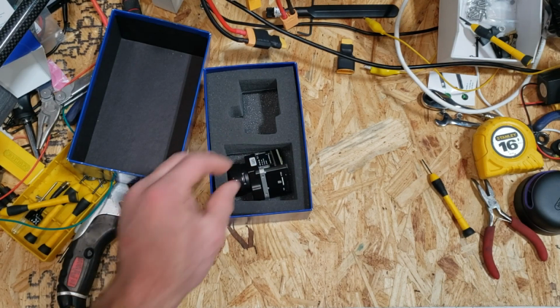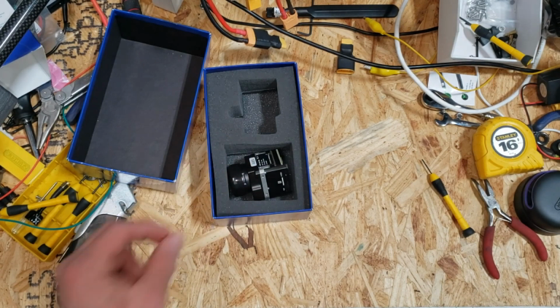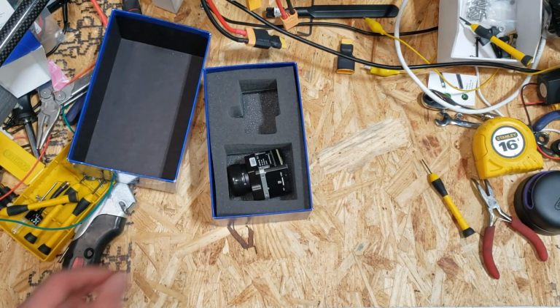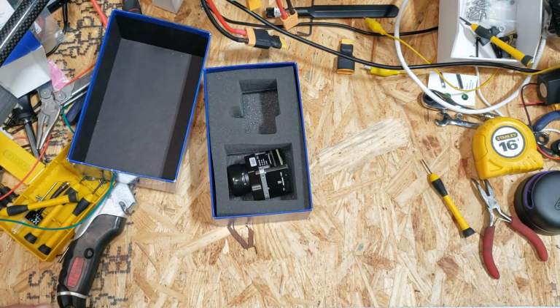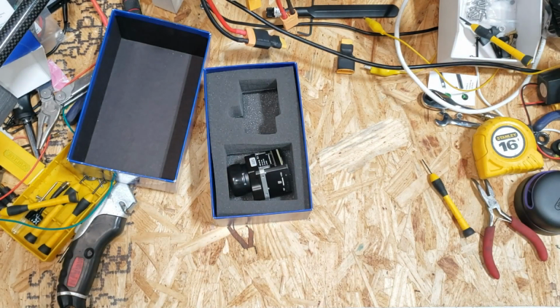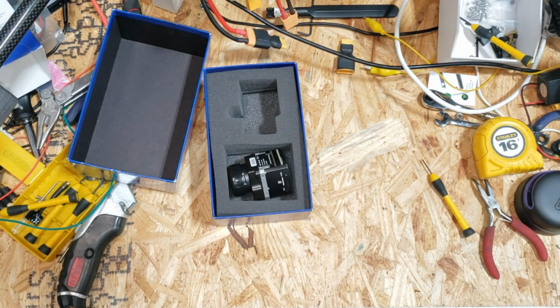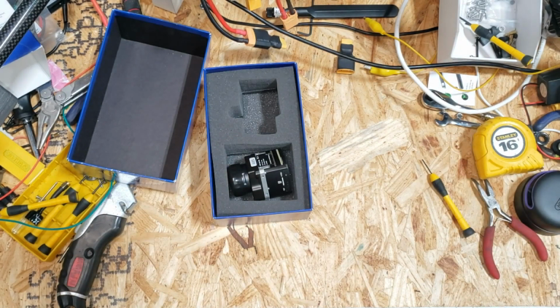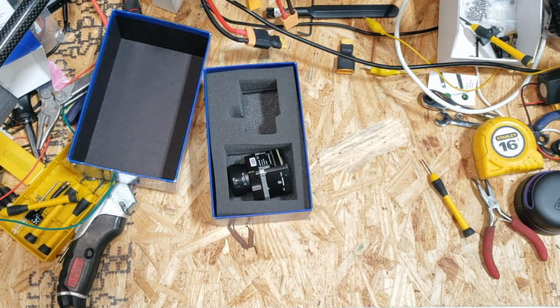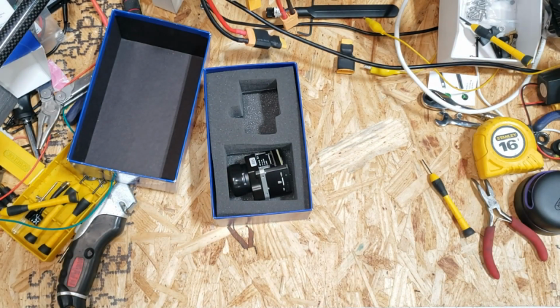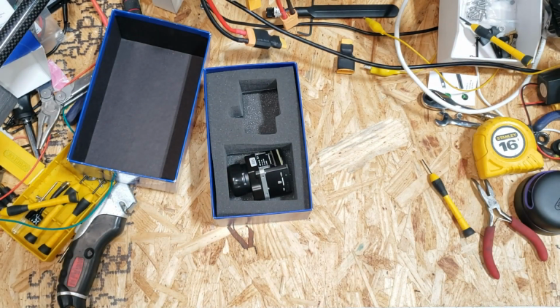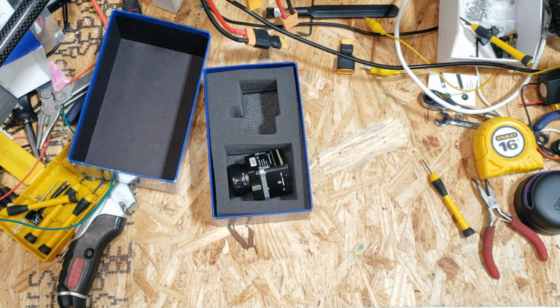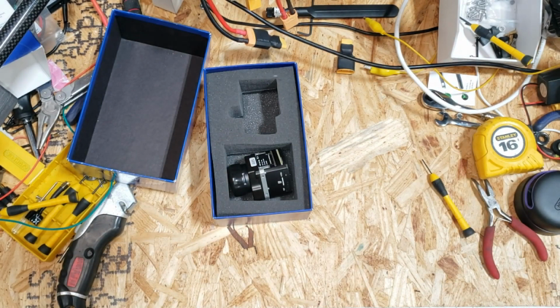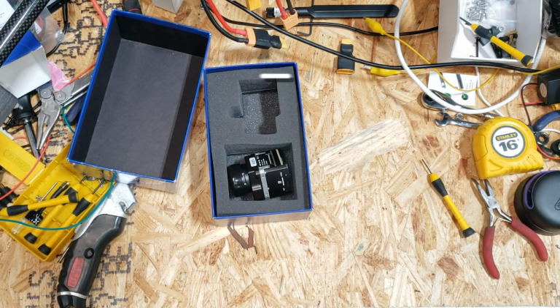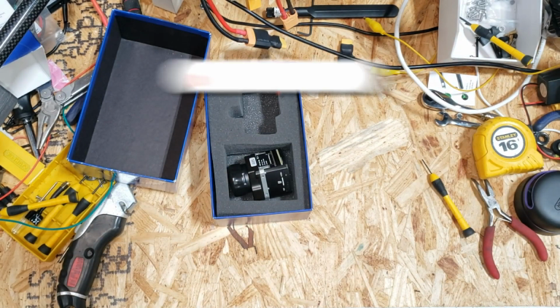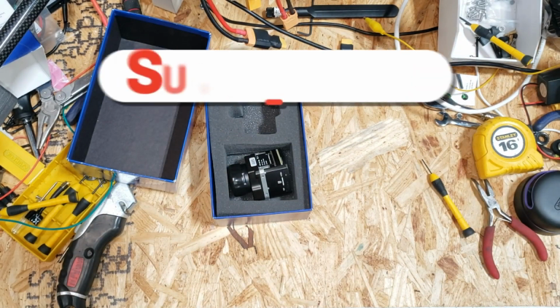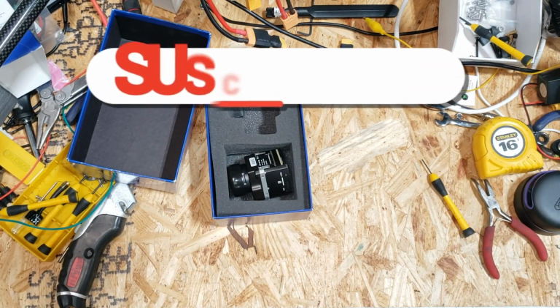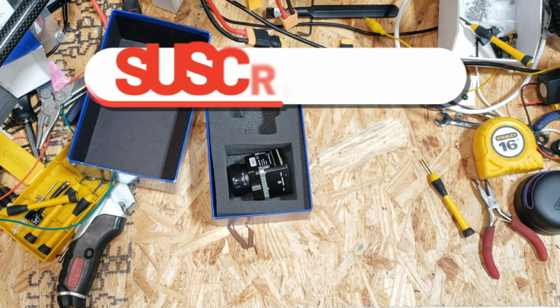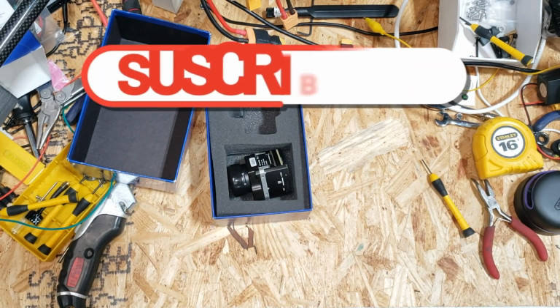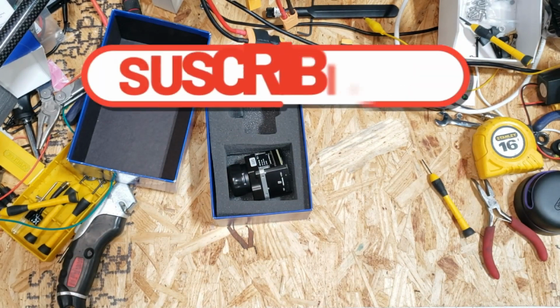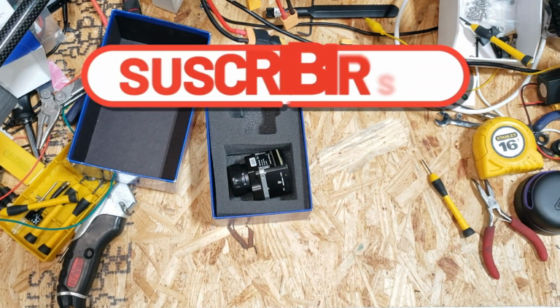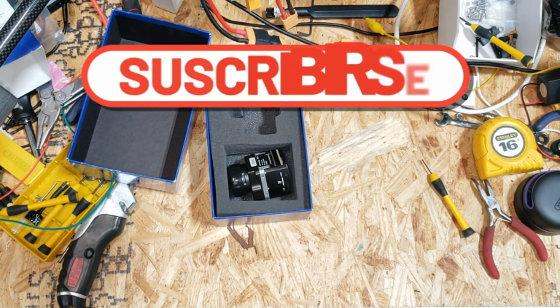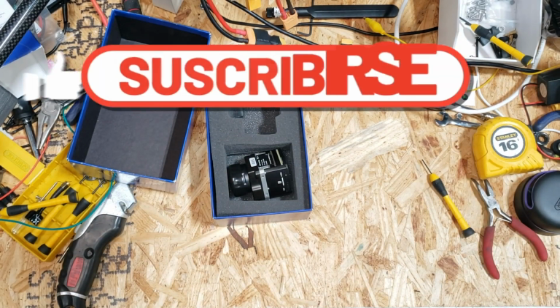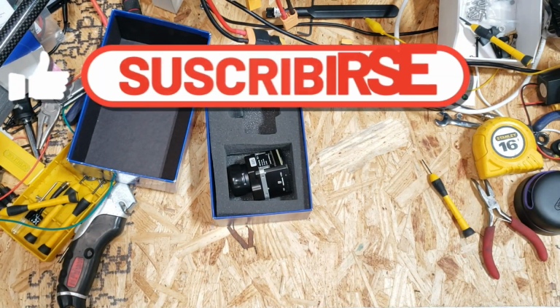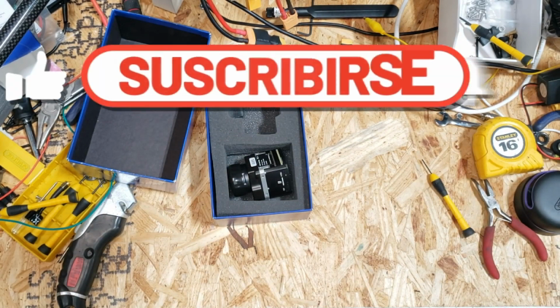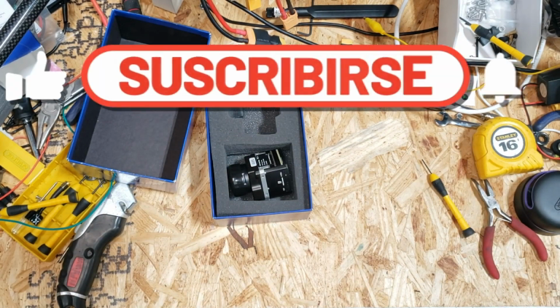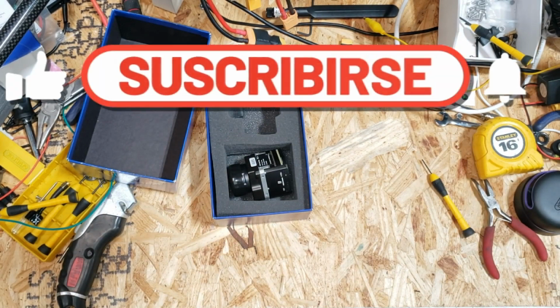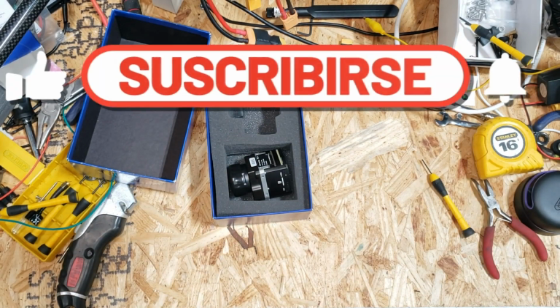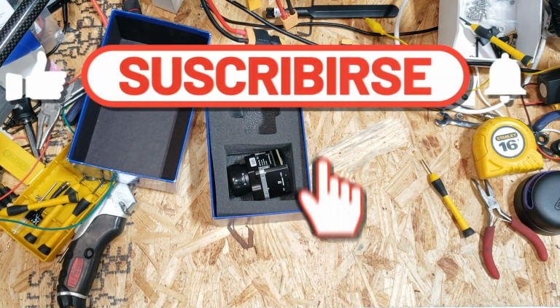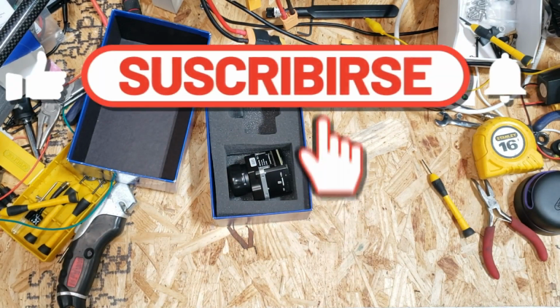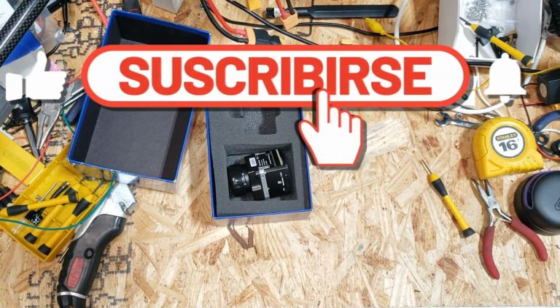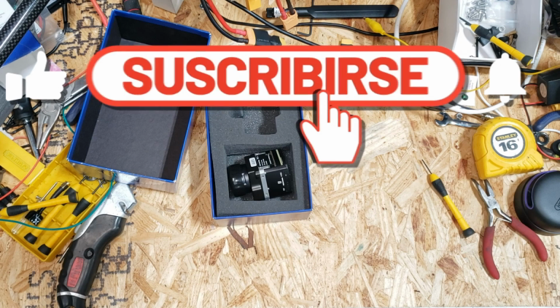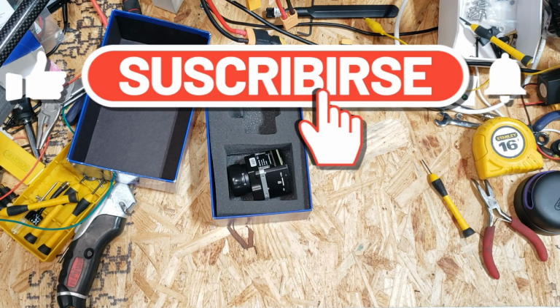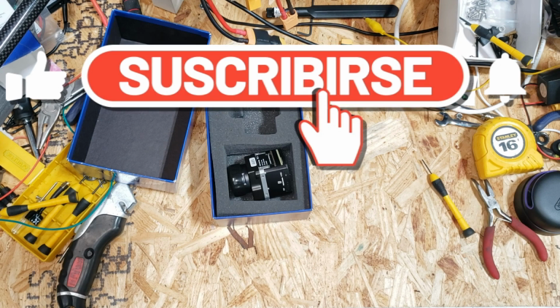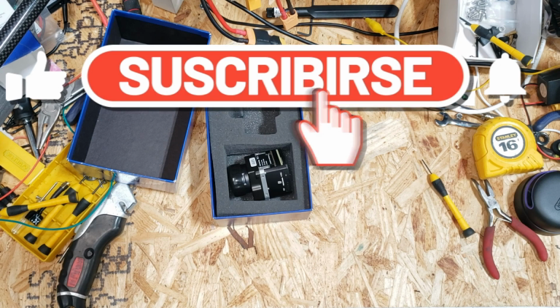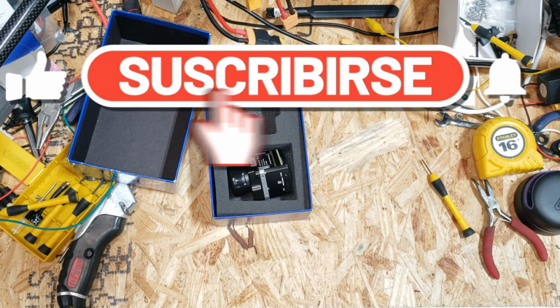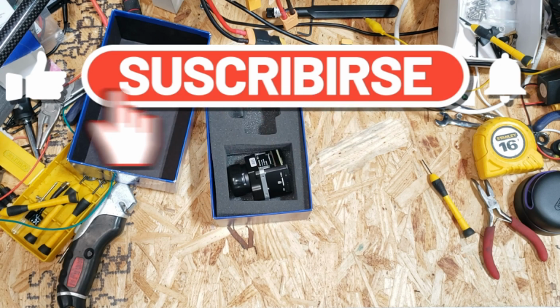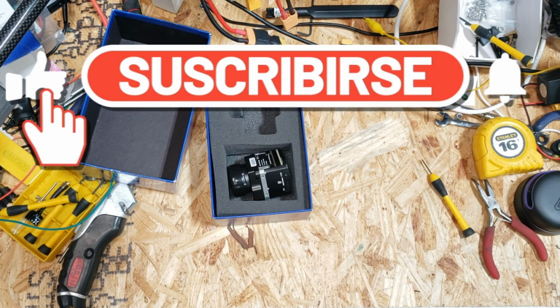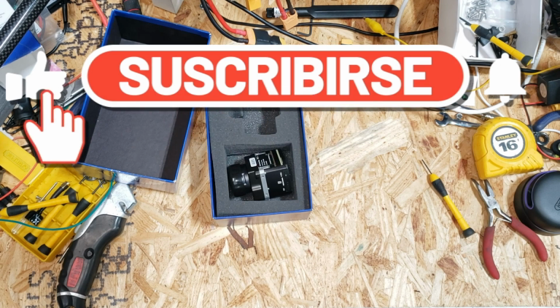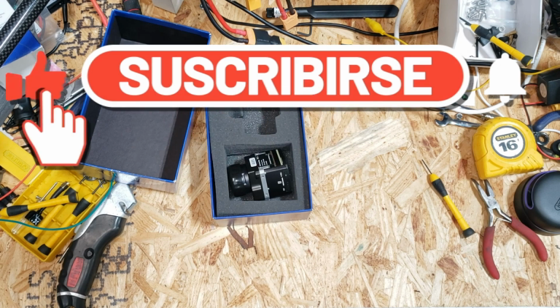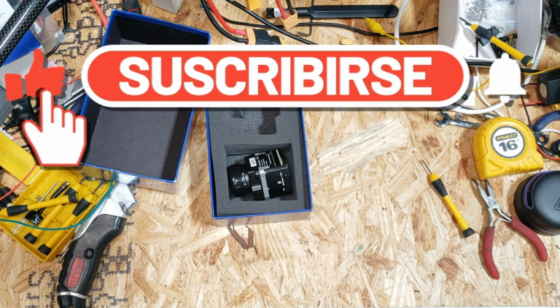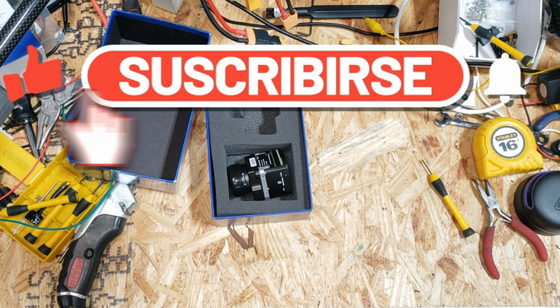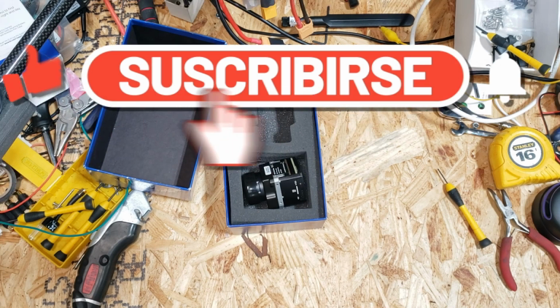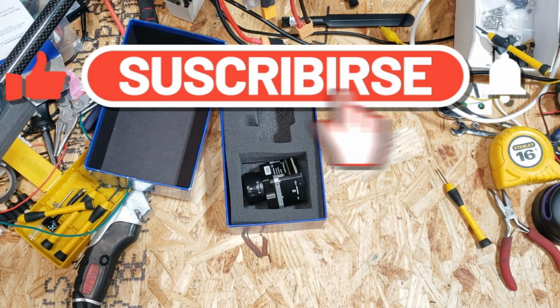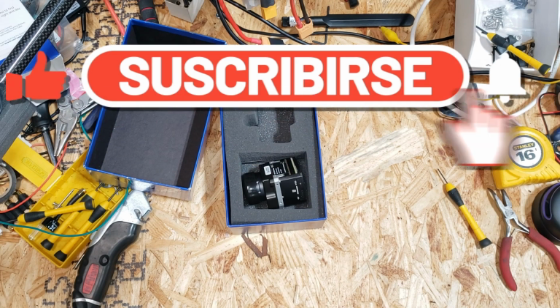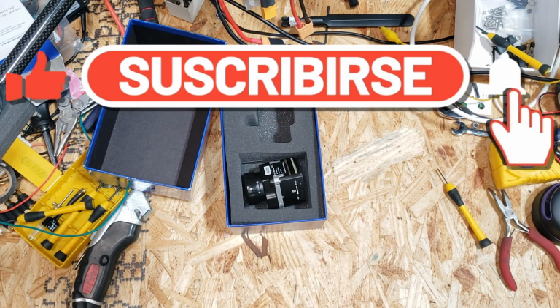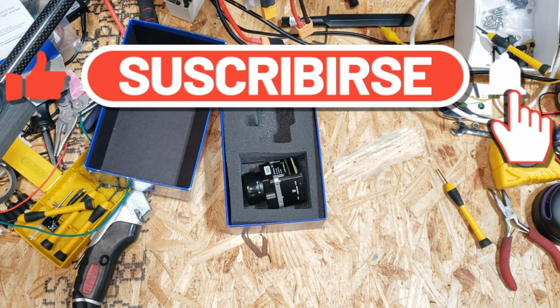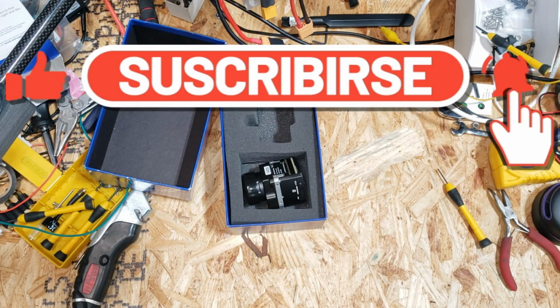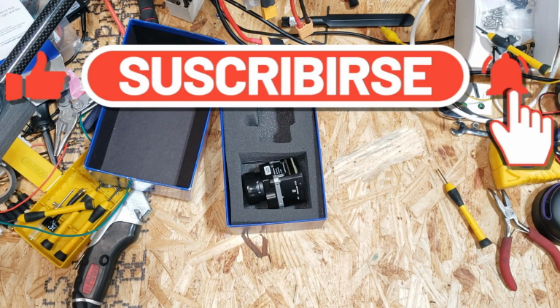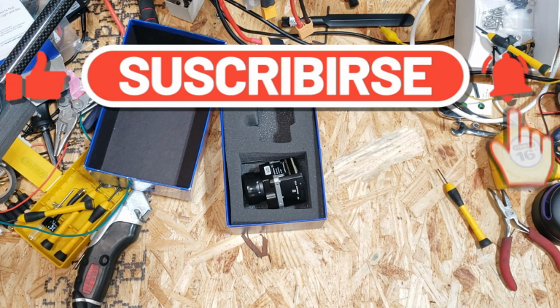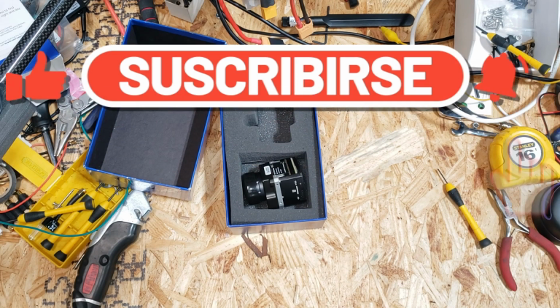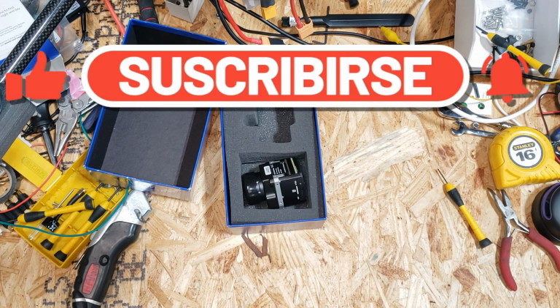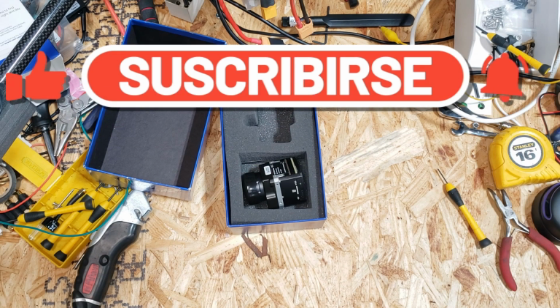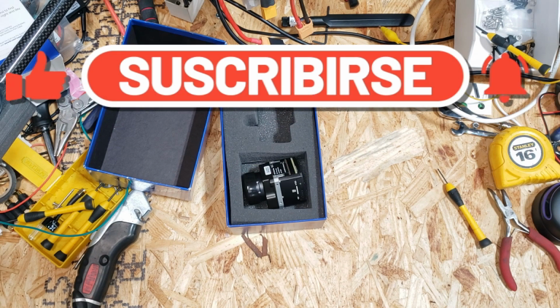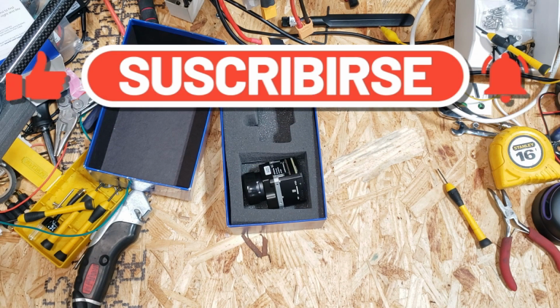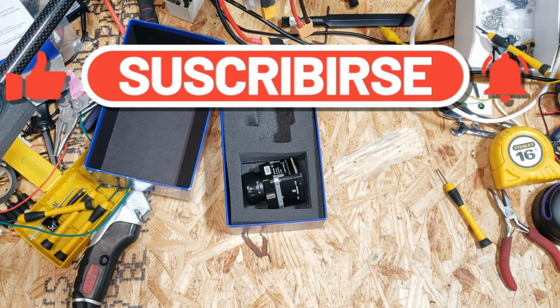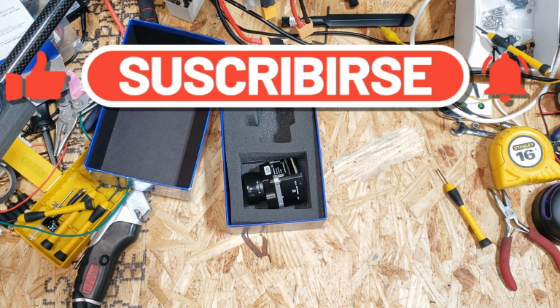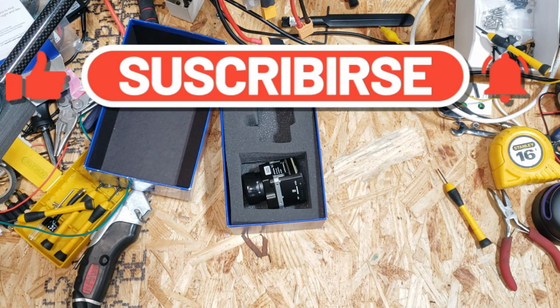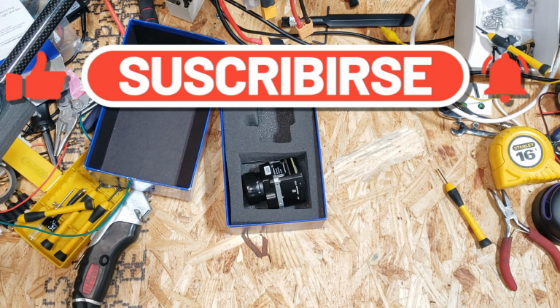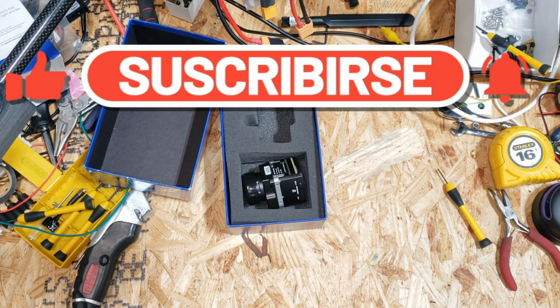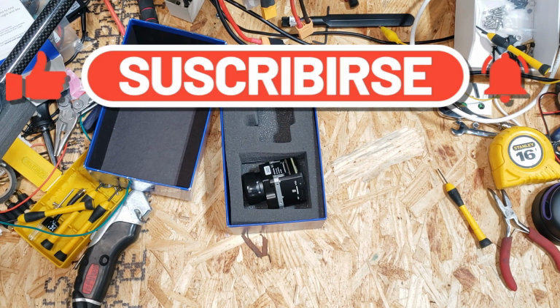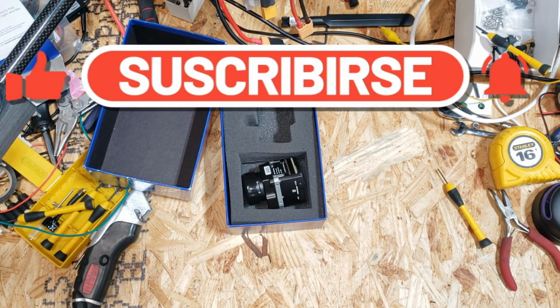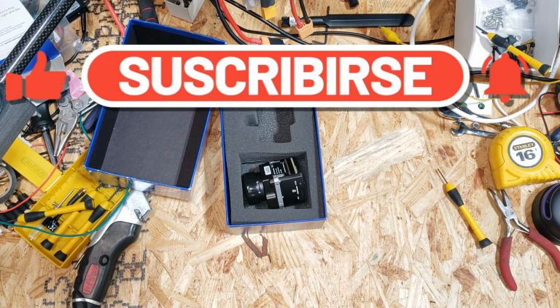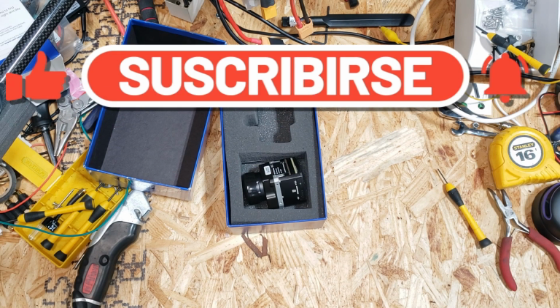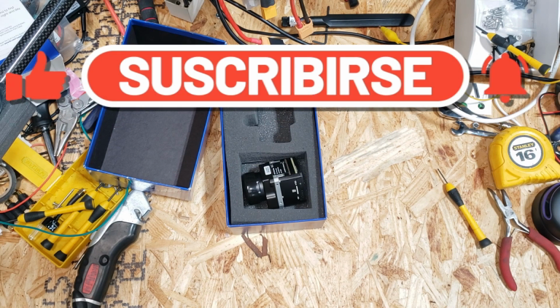My name is Chris with Elevation. As always, I do hope you learned something today. Please like and subscribe below. Thank you for watching.